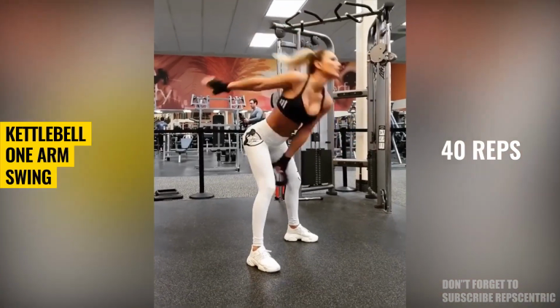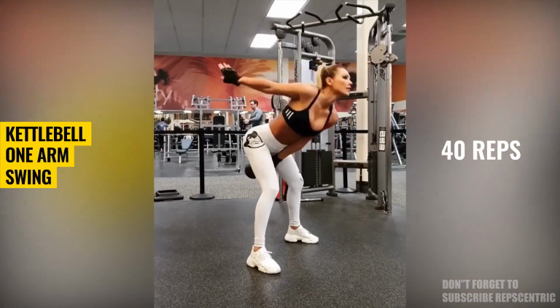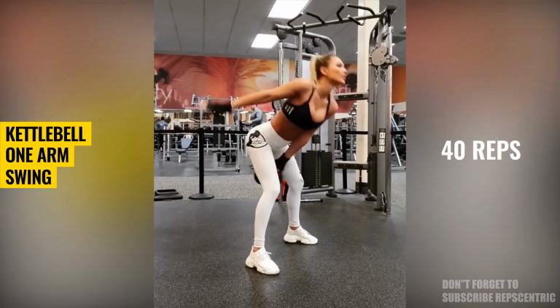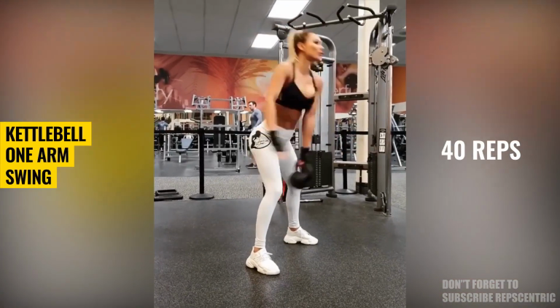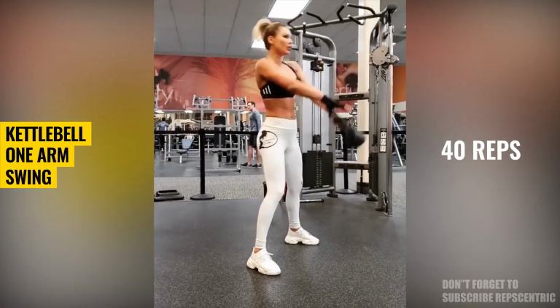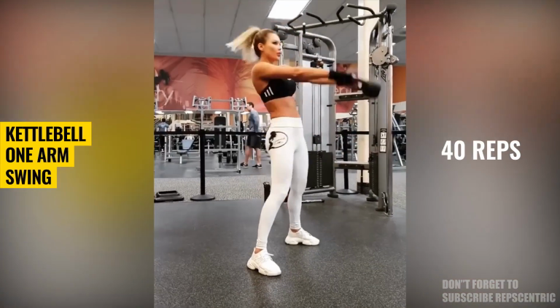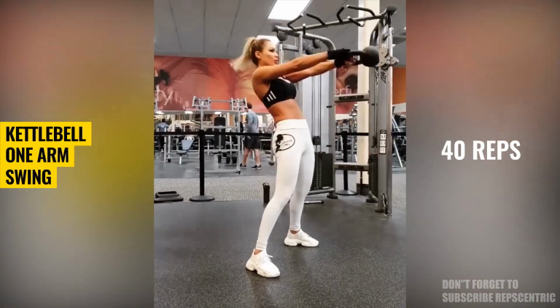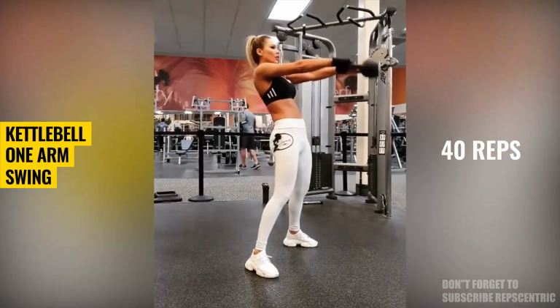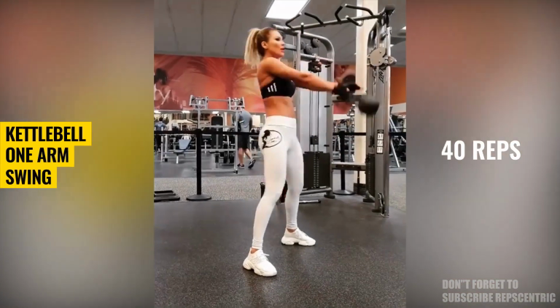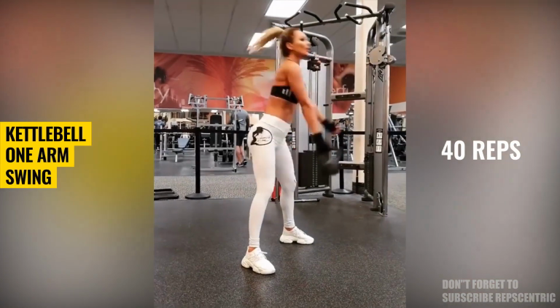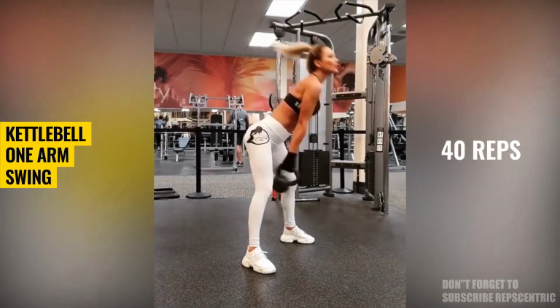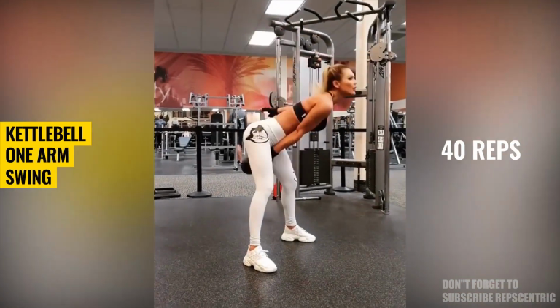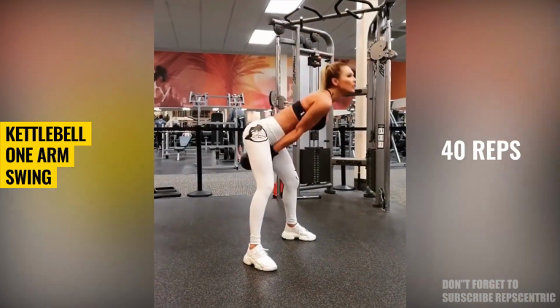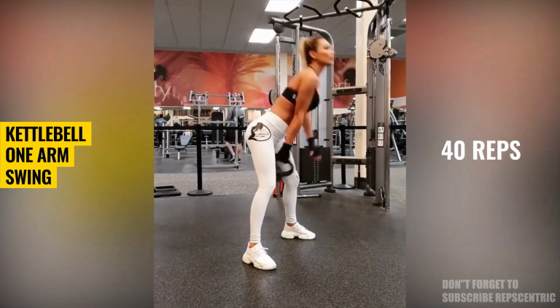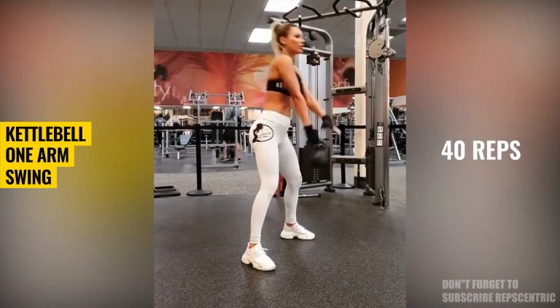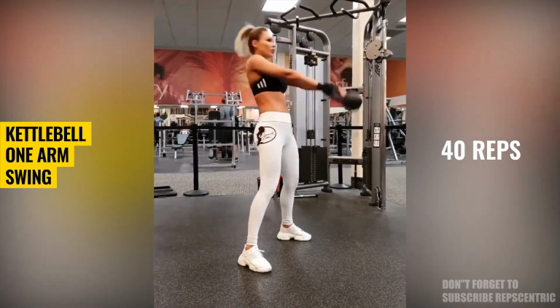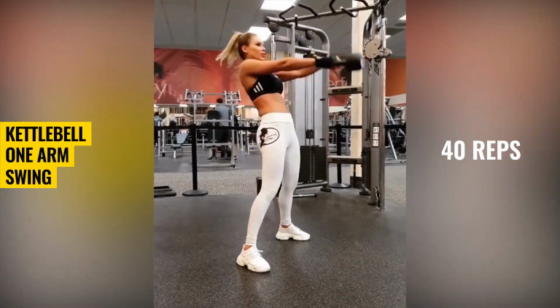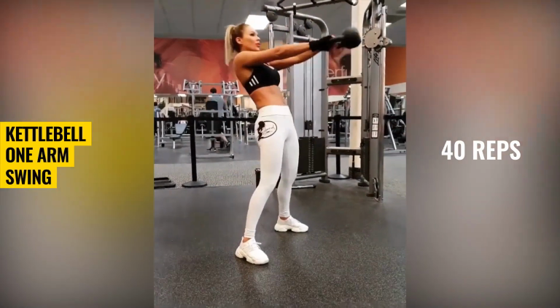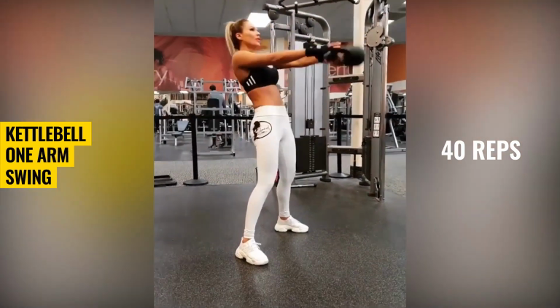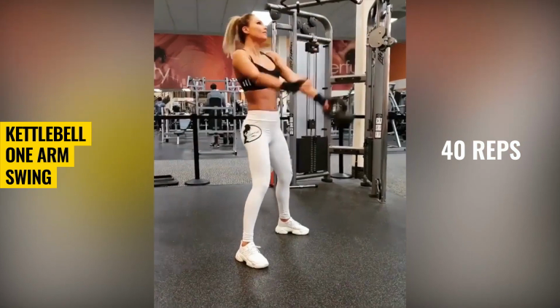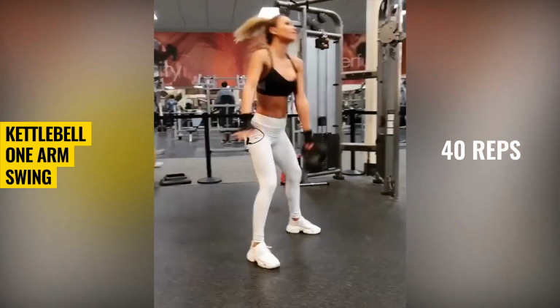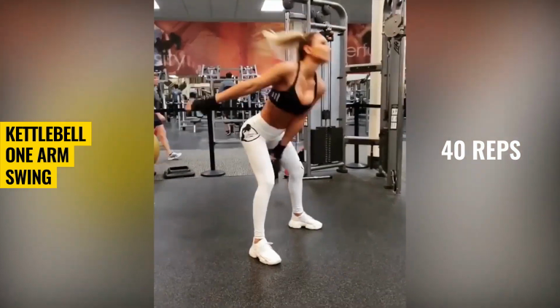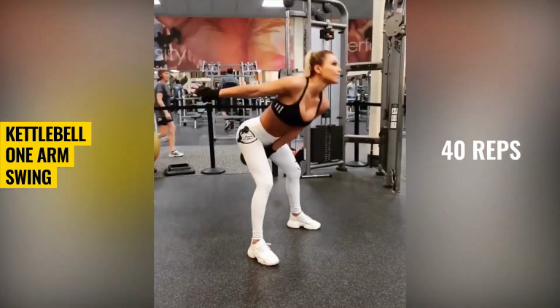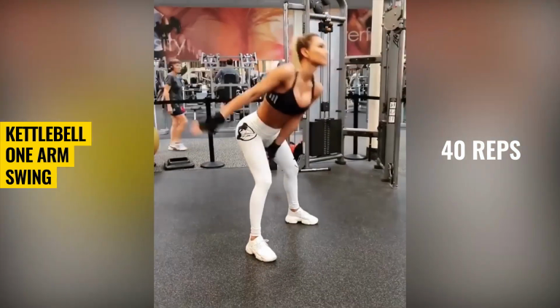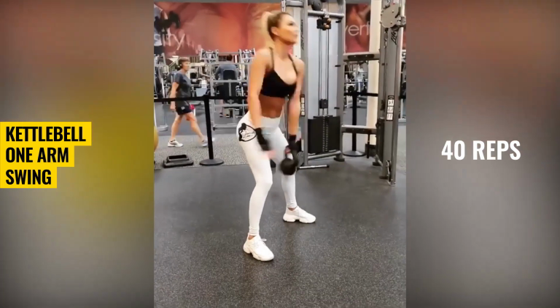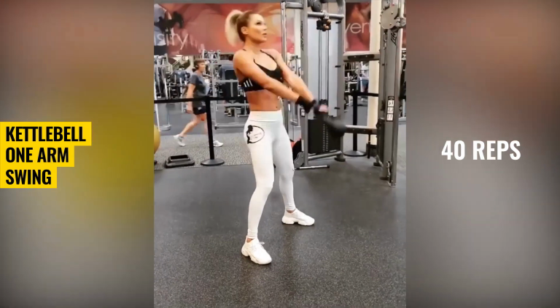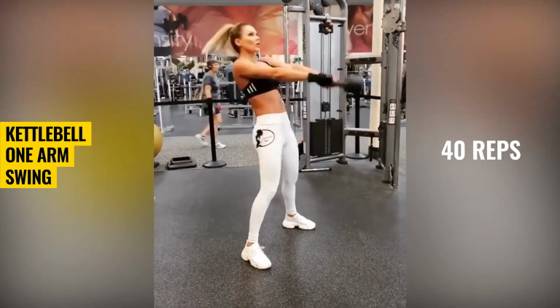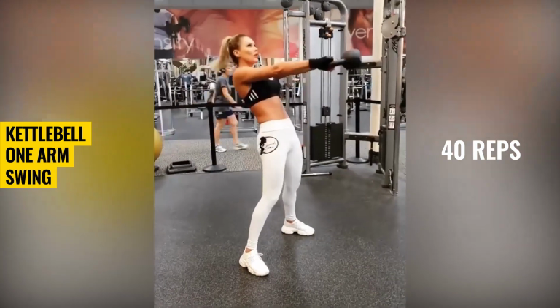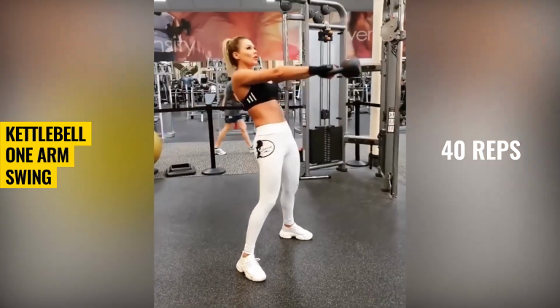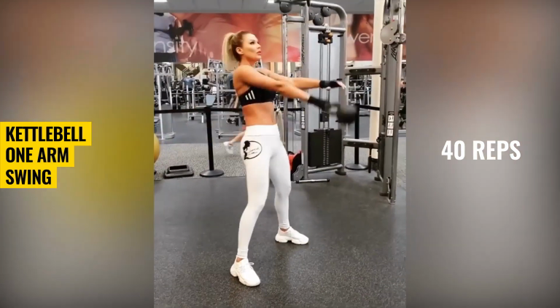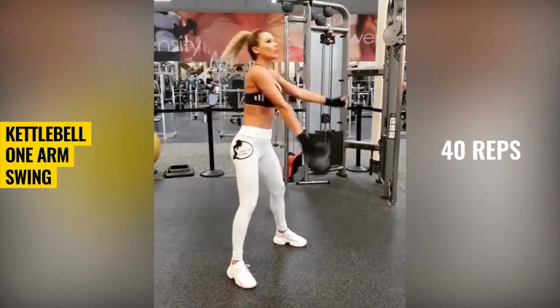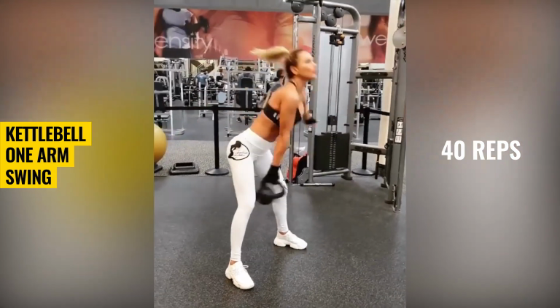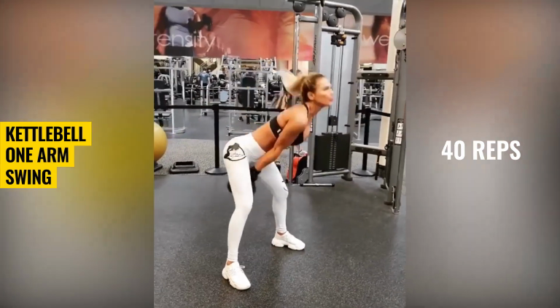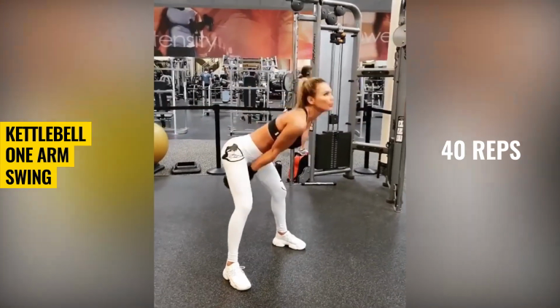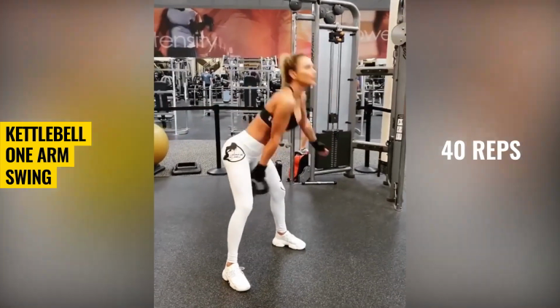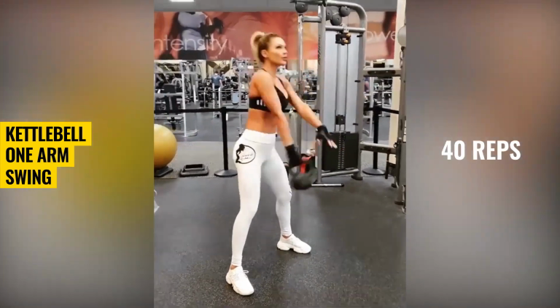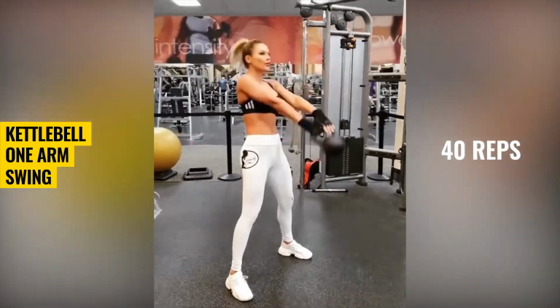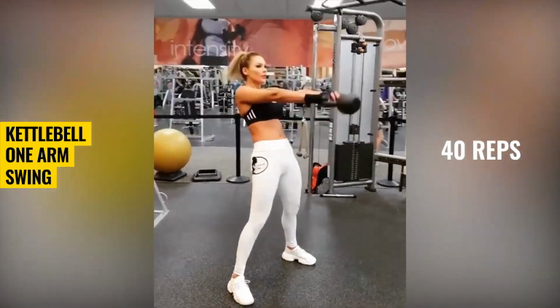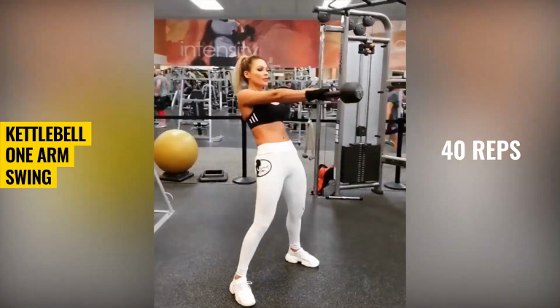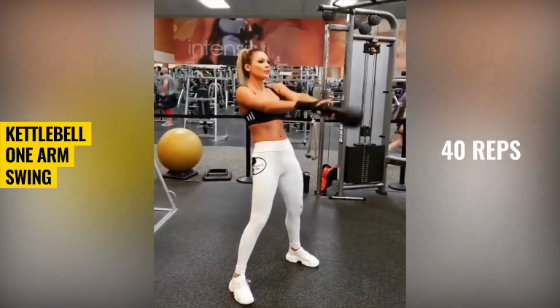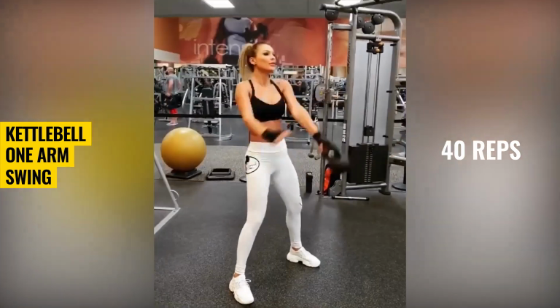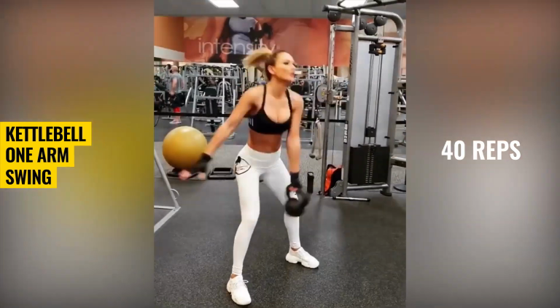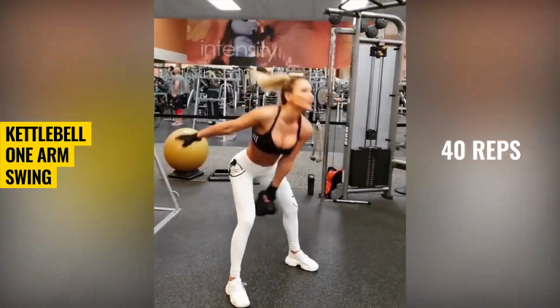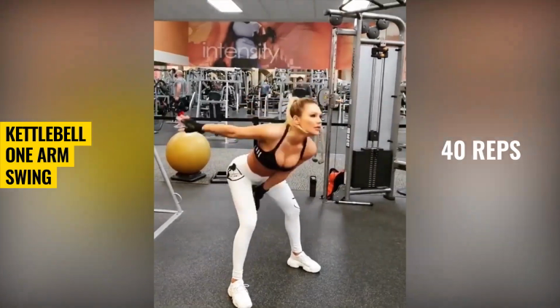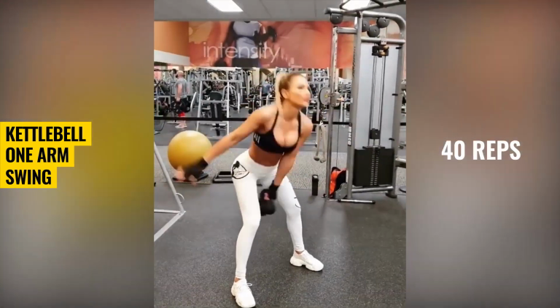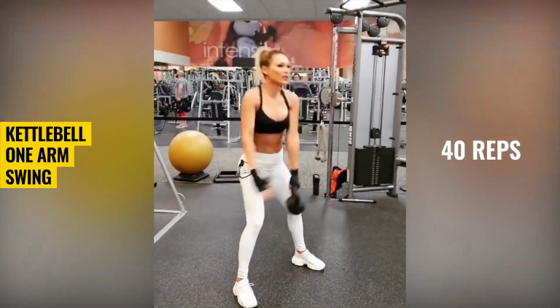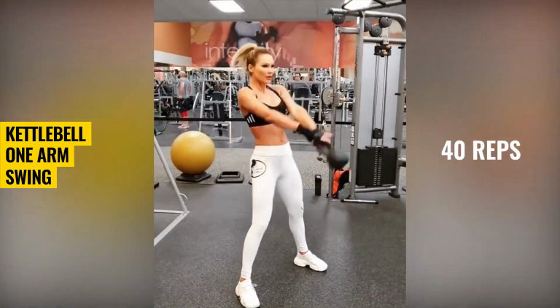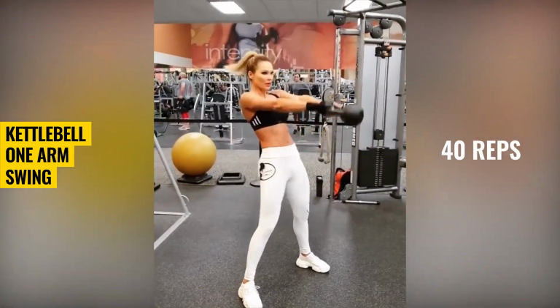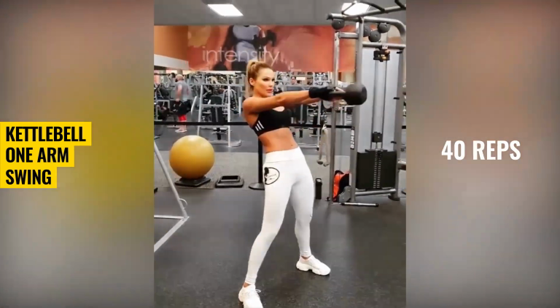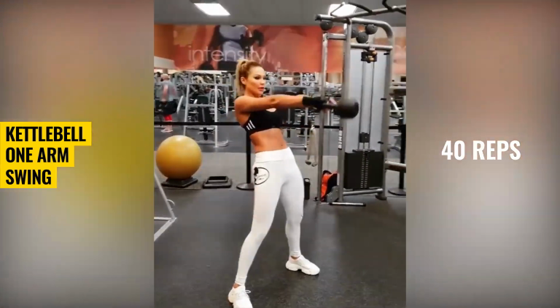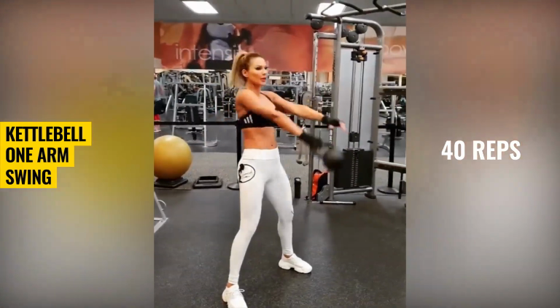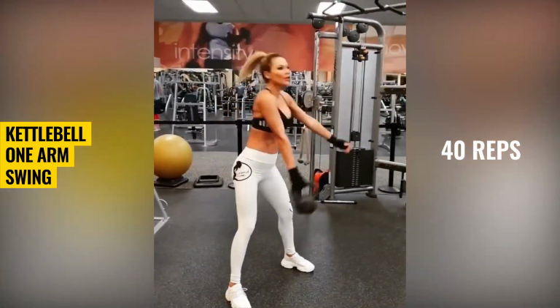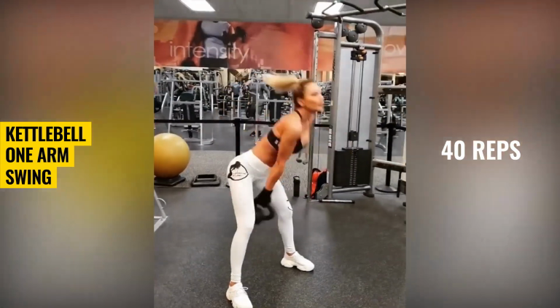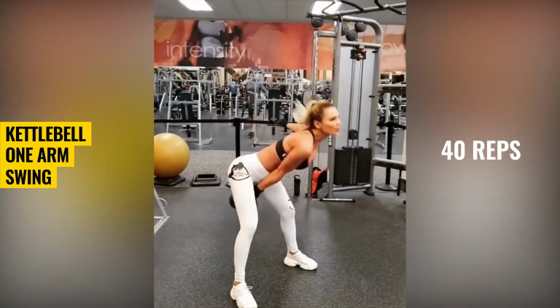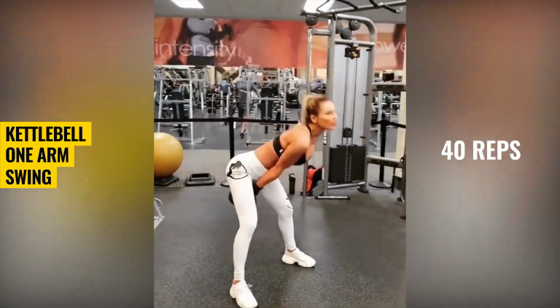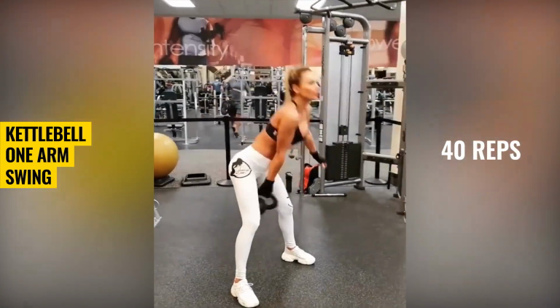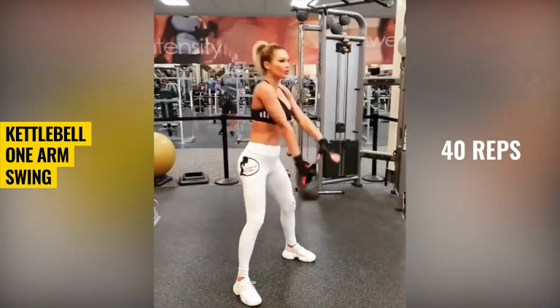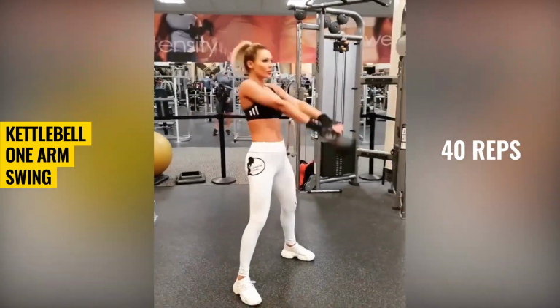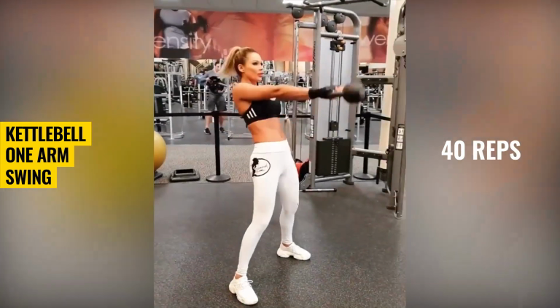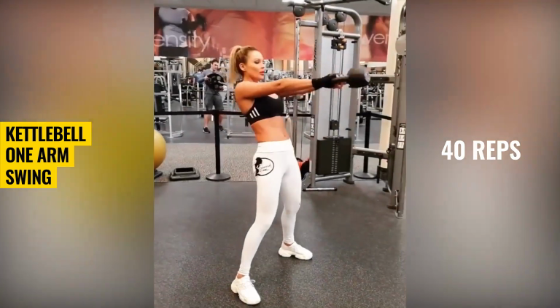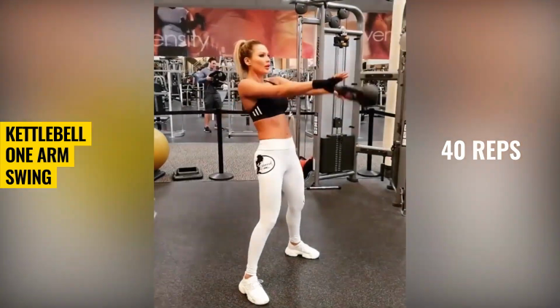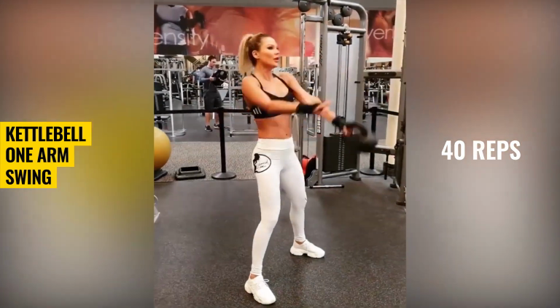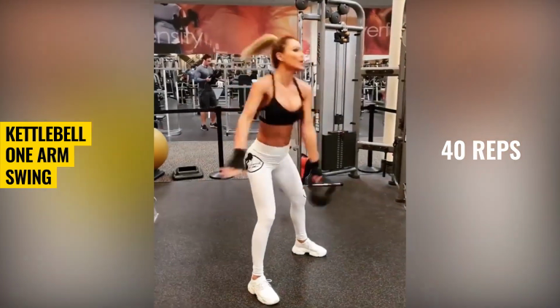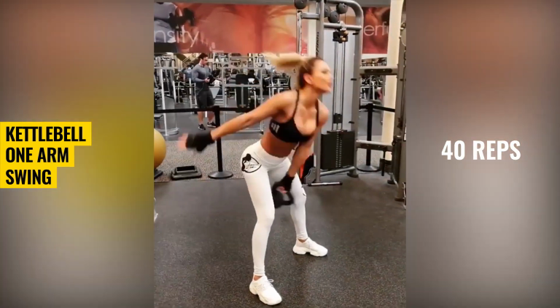Kettlebell one arm swing. This exercise is great to learn how to push your hips back. It is also a great finisher.